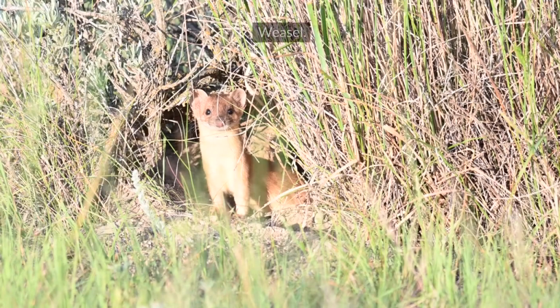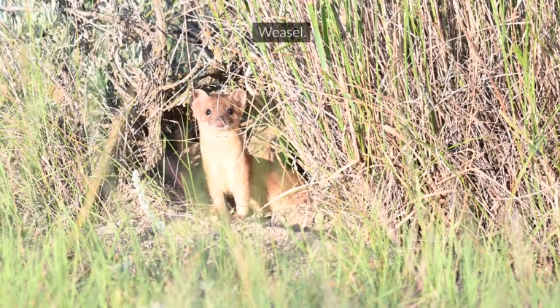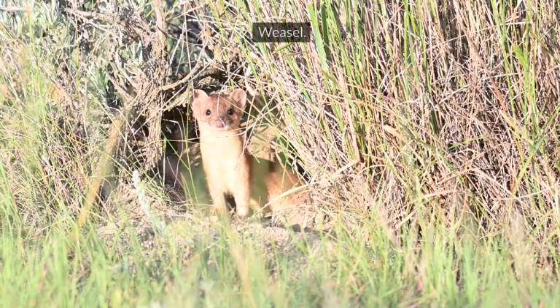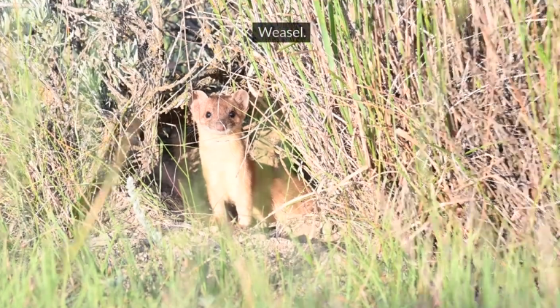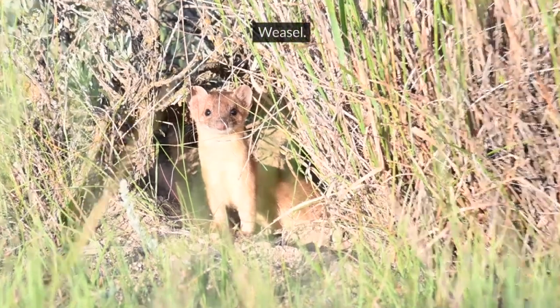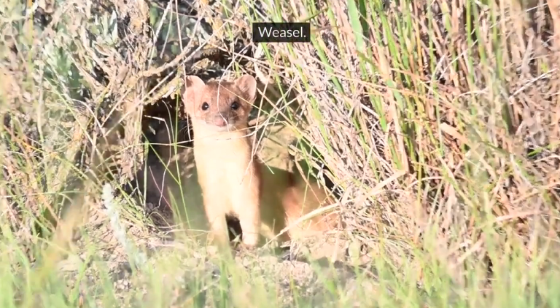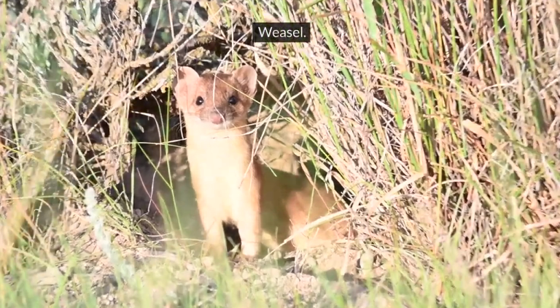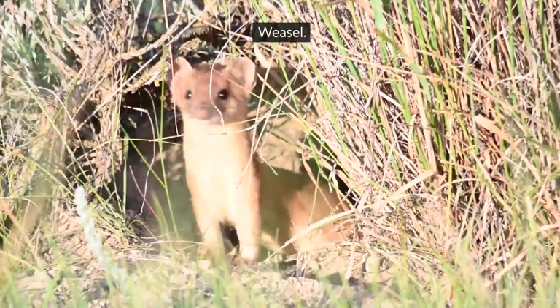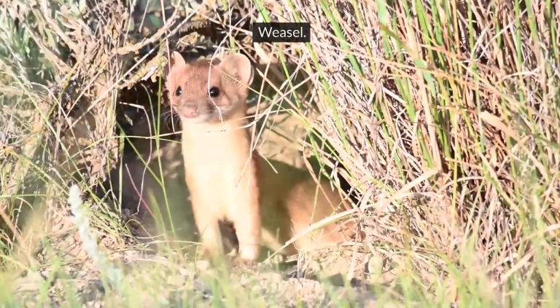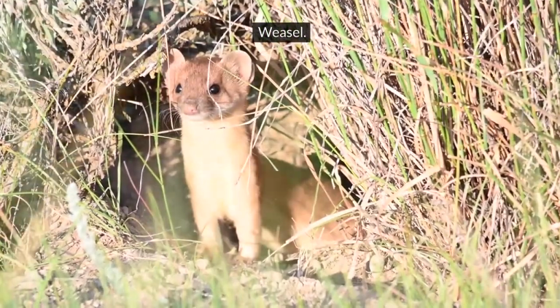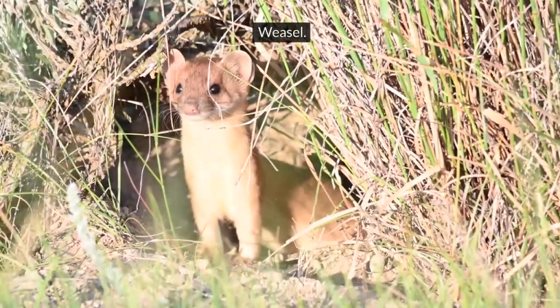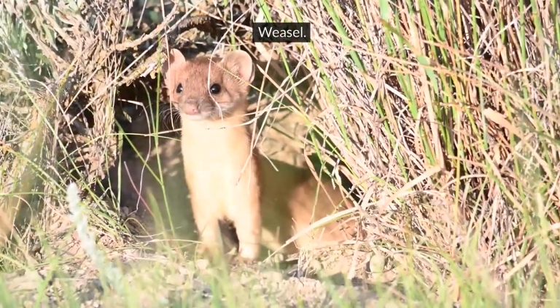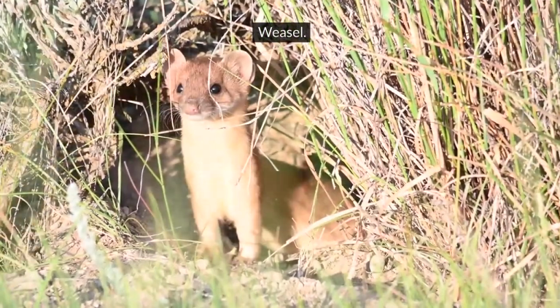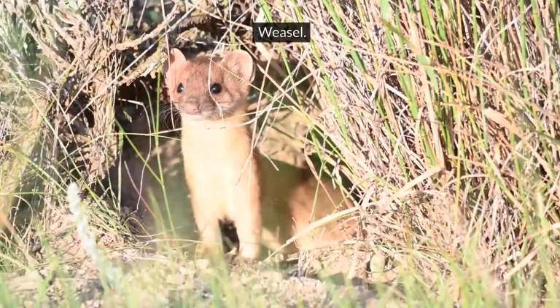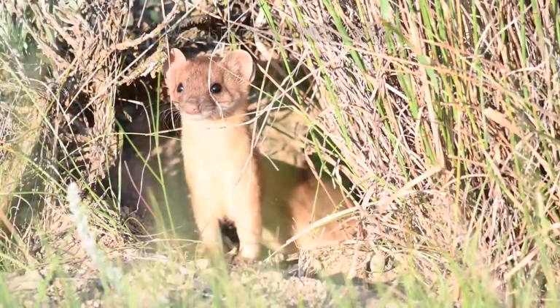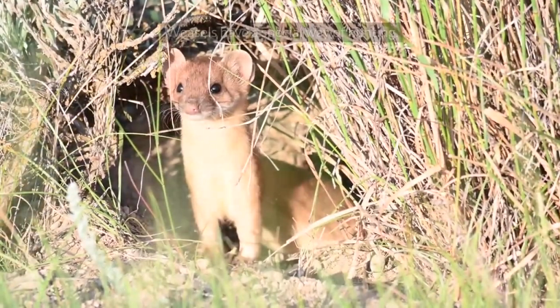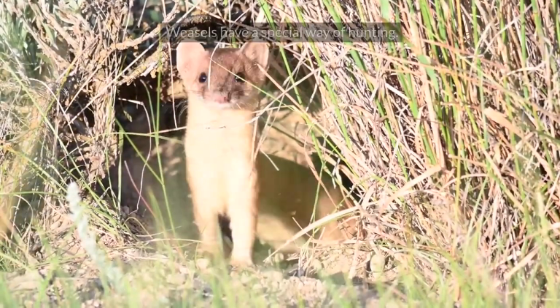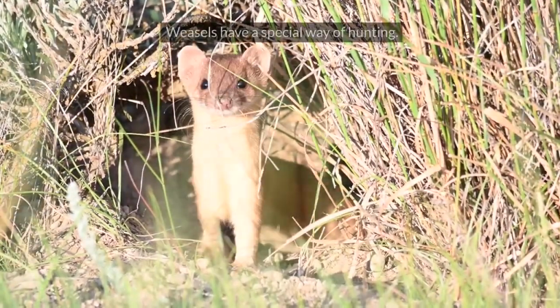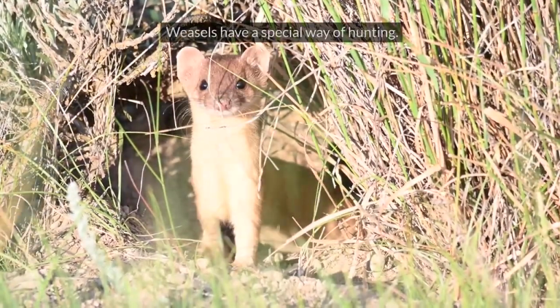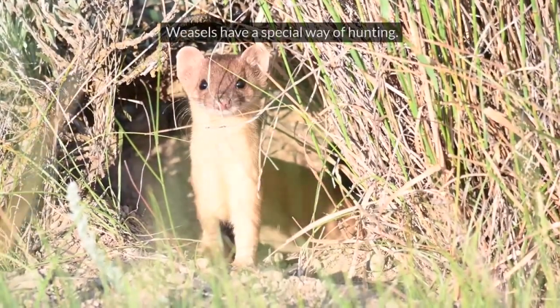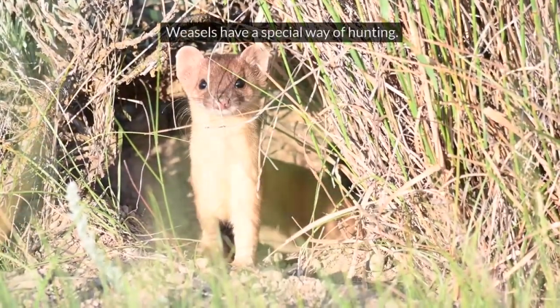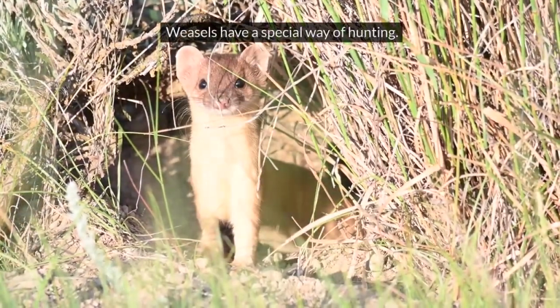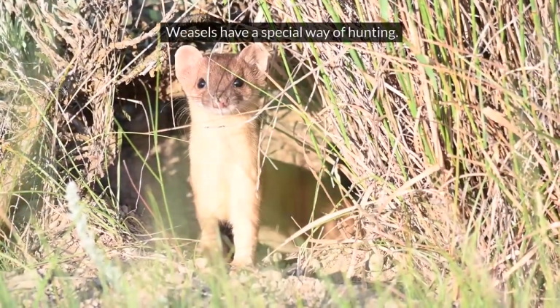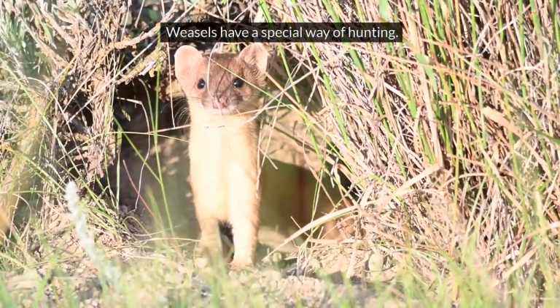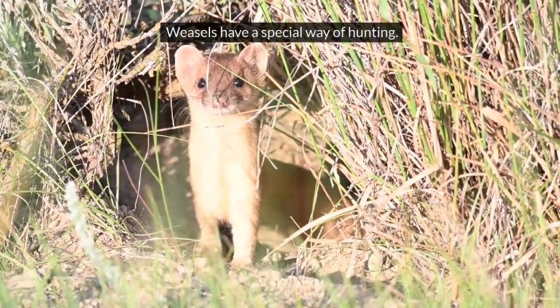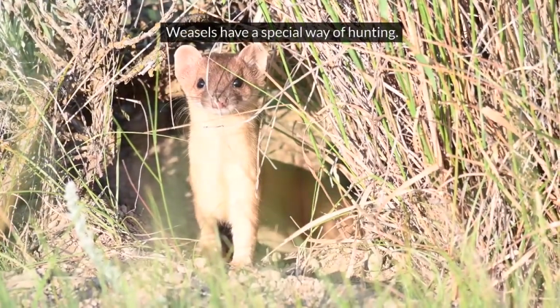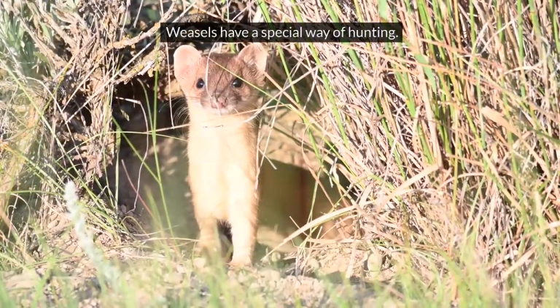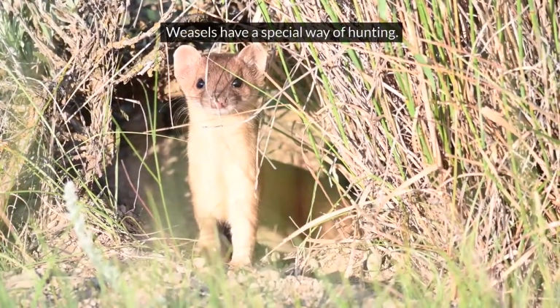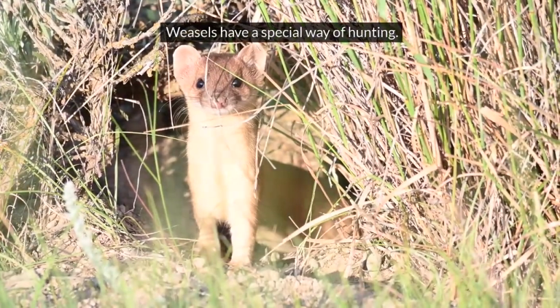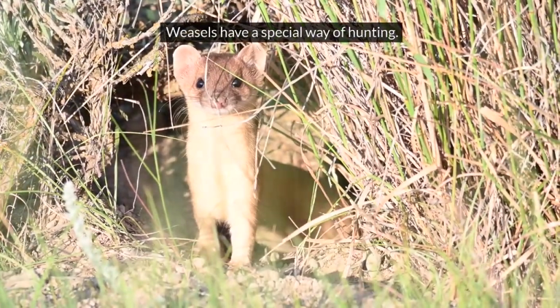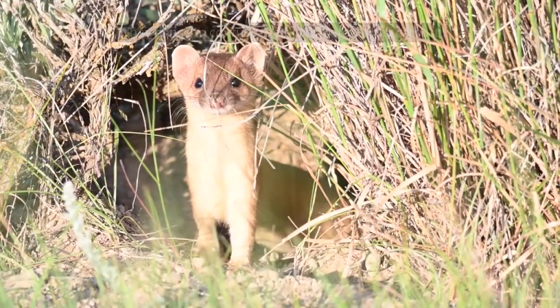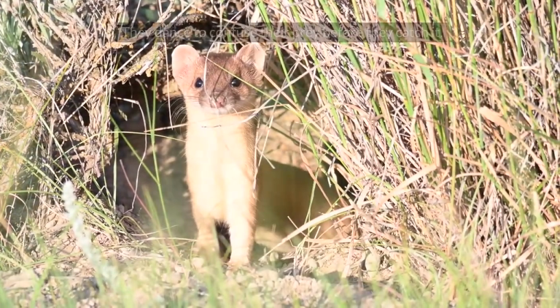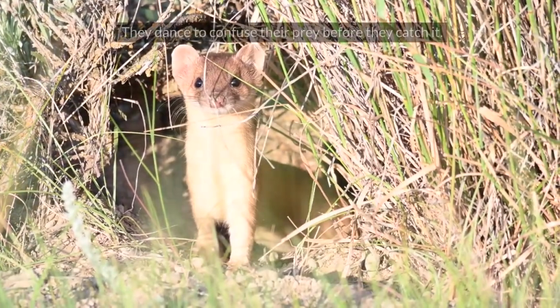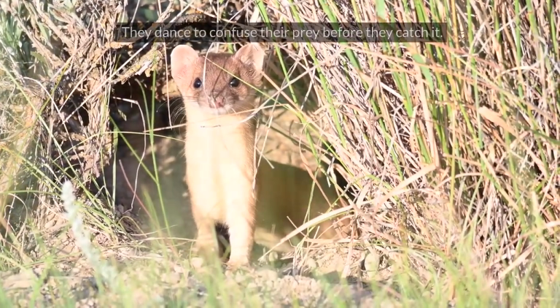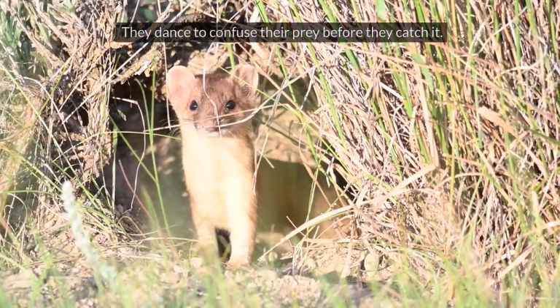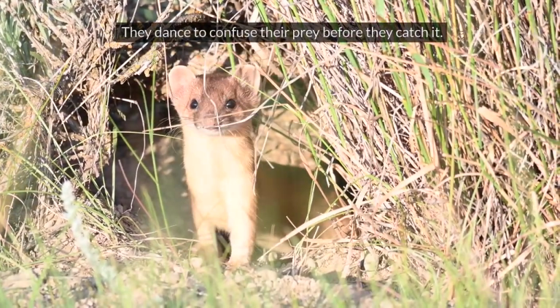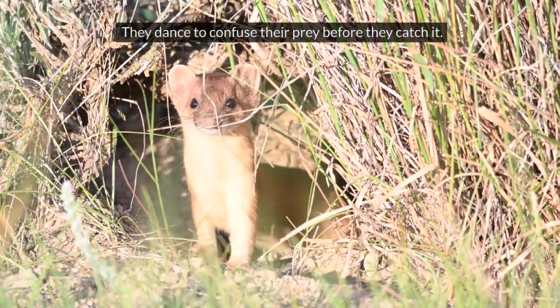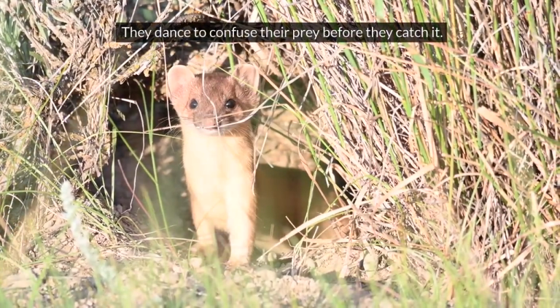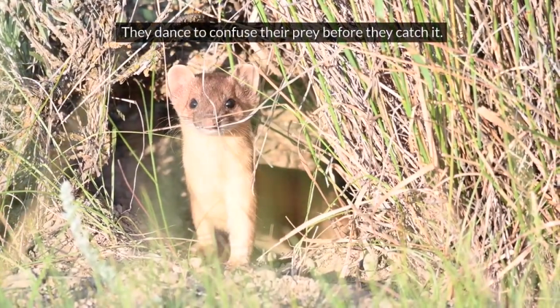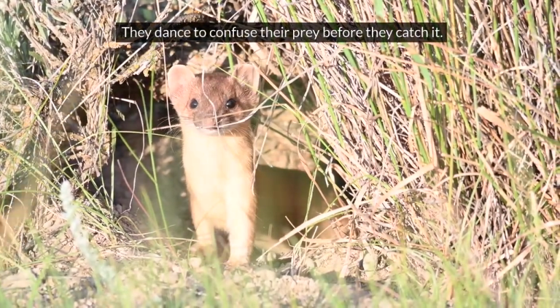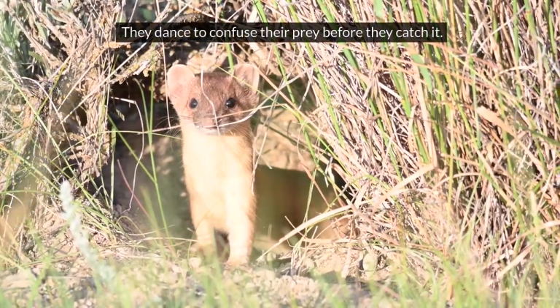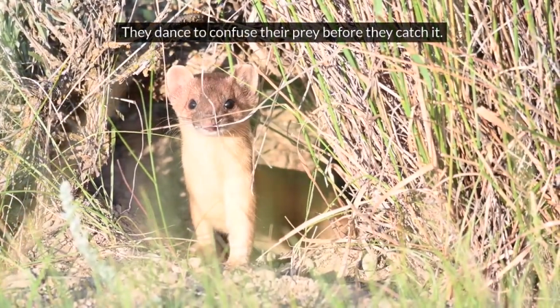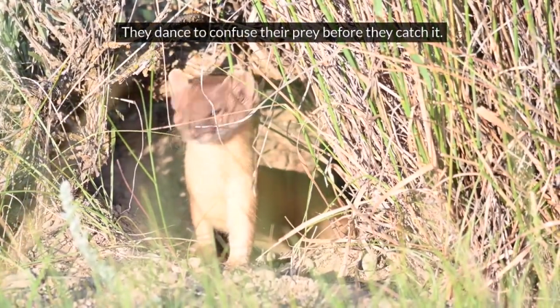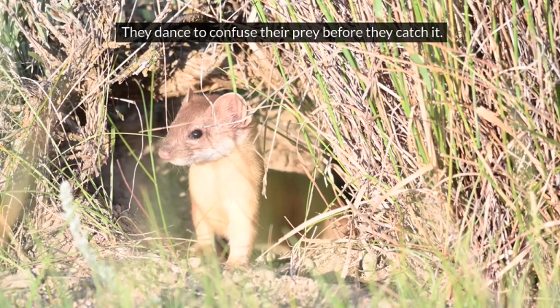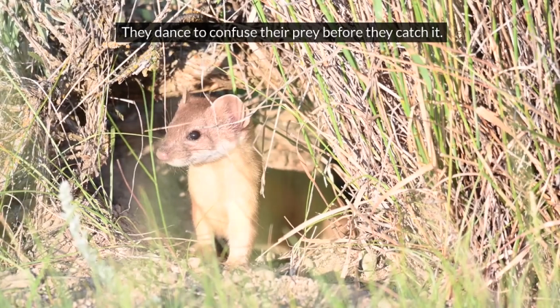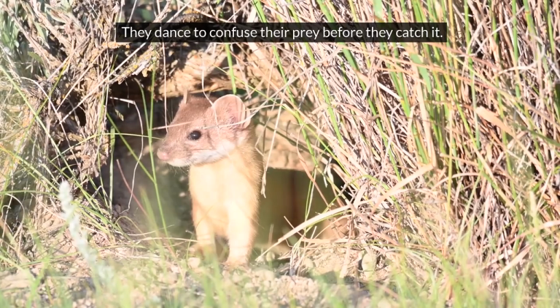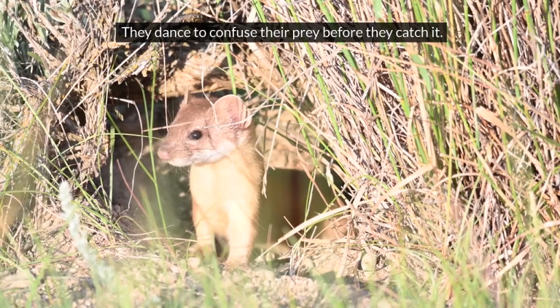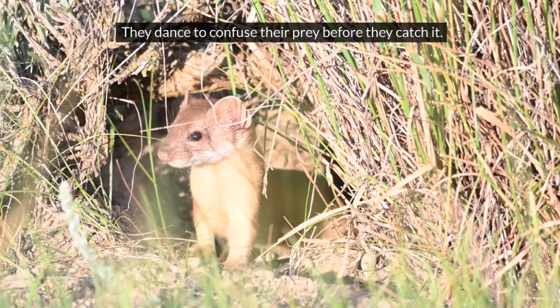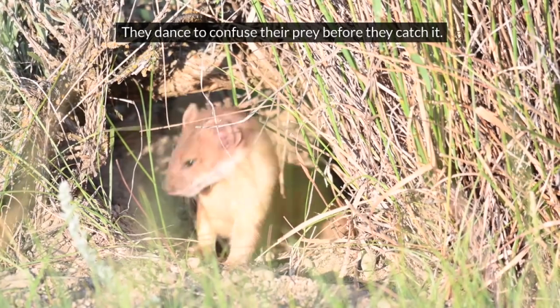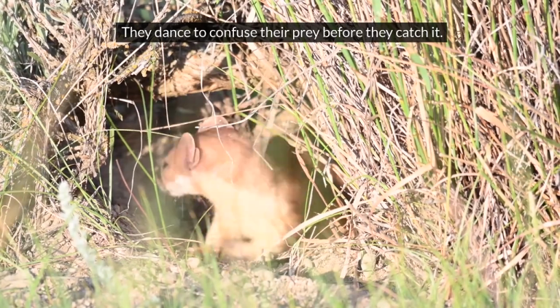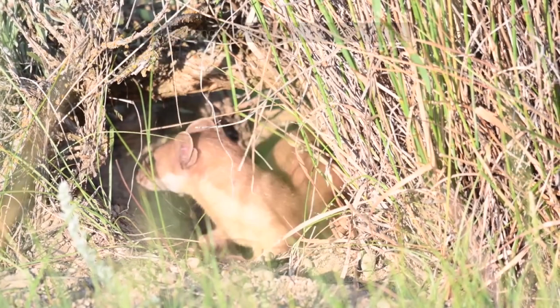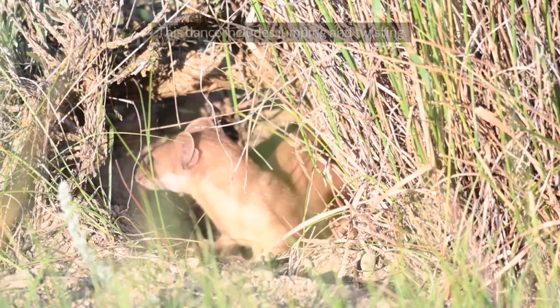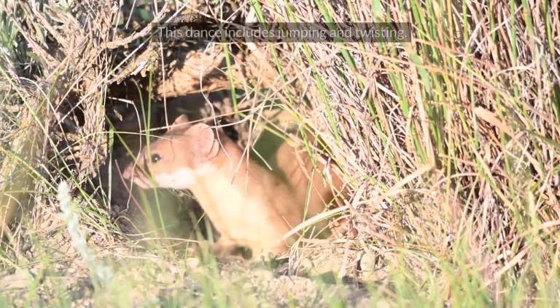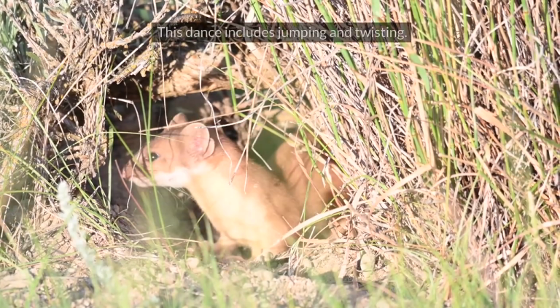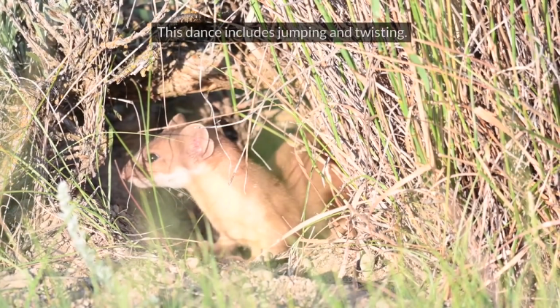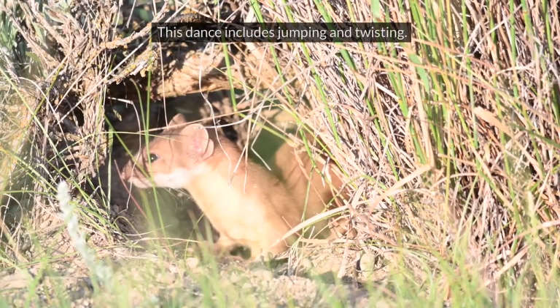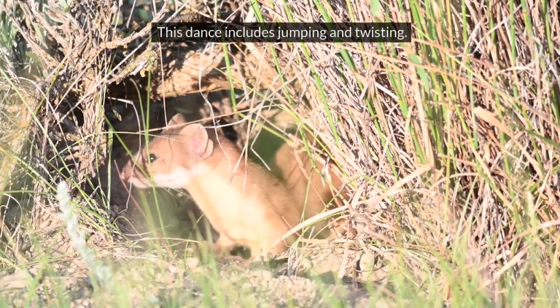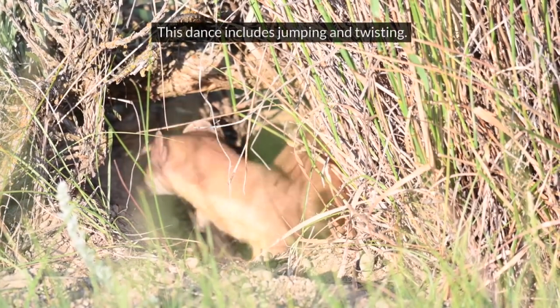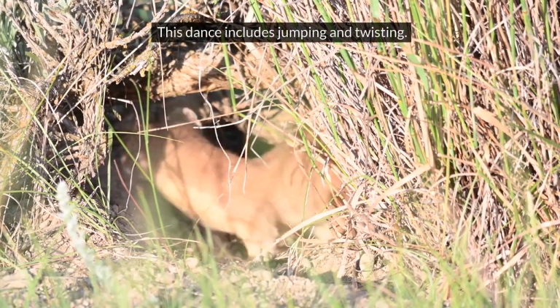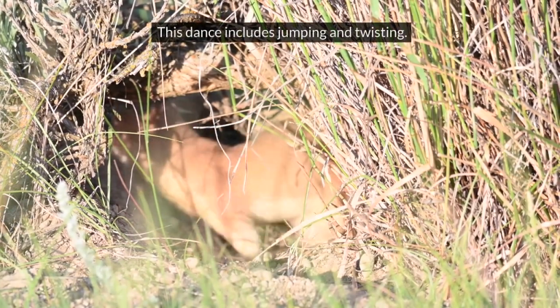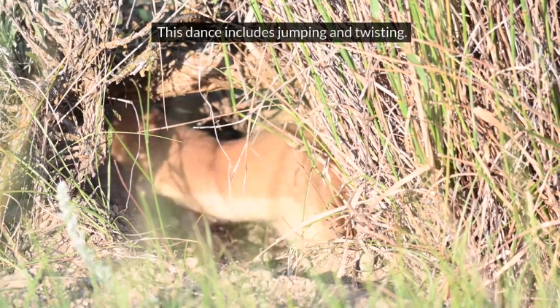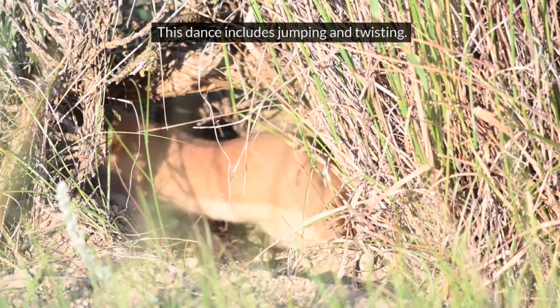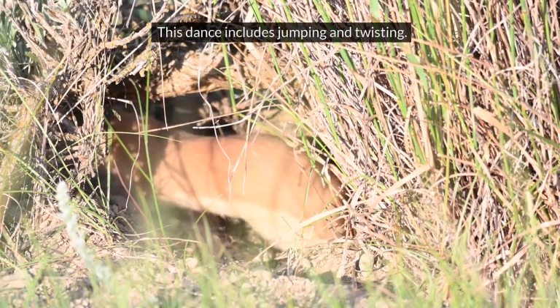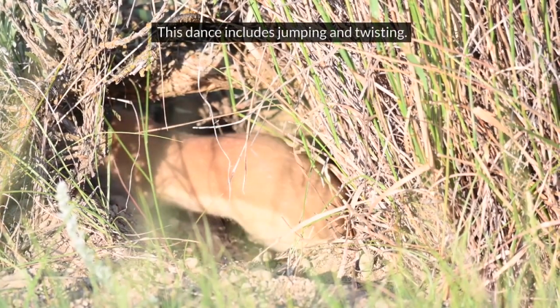Weasel. Weasels have a special way of hunting. They dance to confuse their prey before they catch it. This dance includes jumping and twisting.